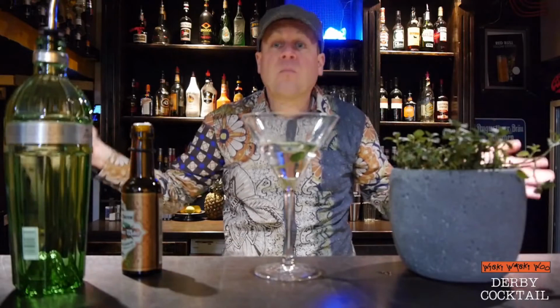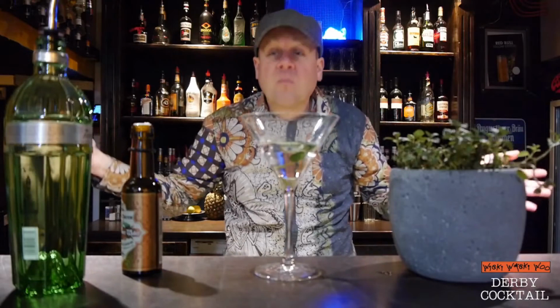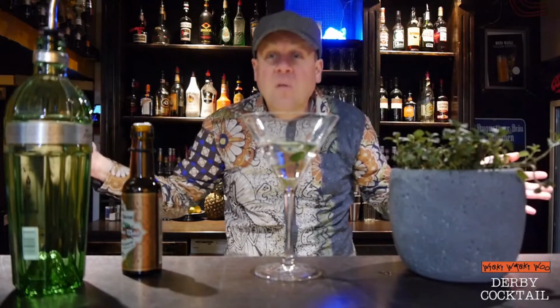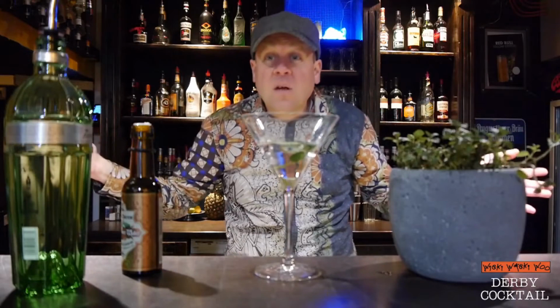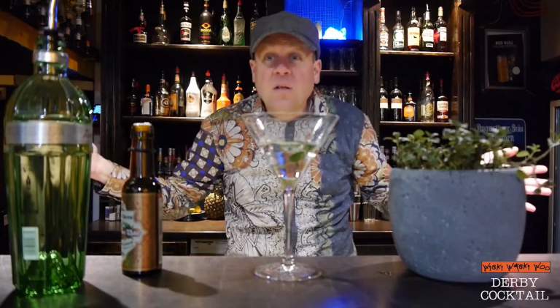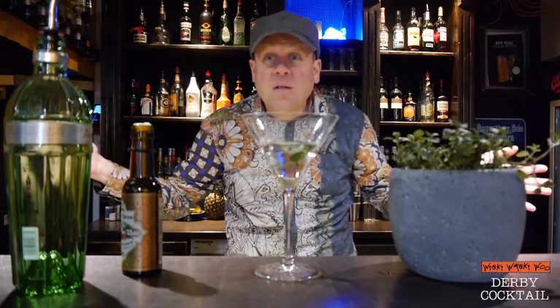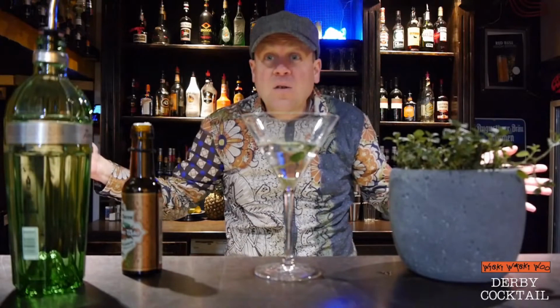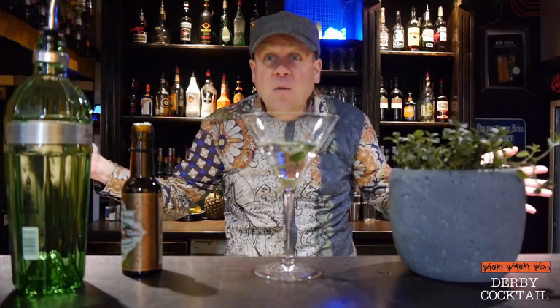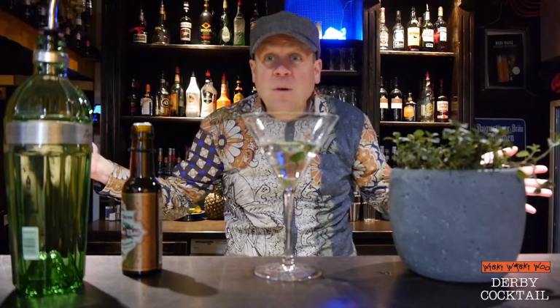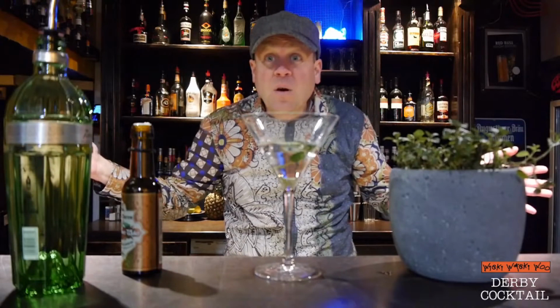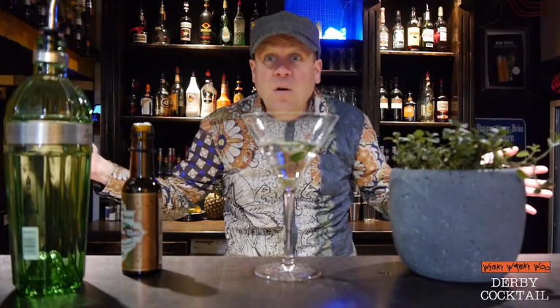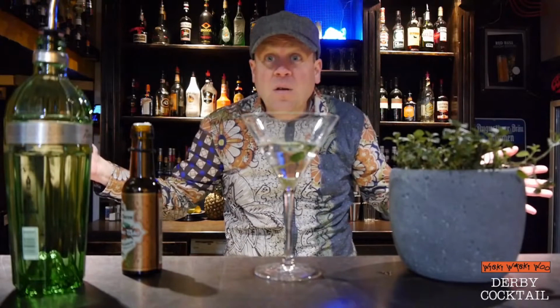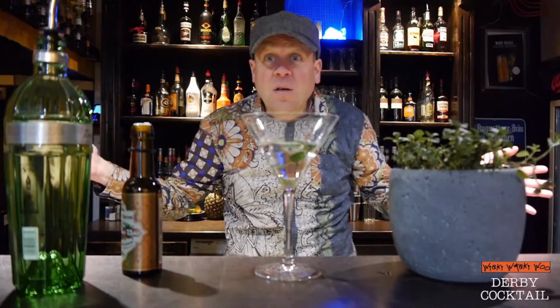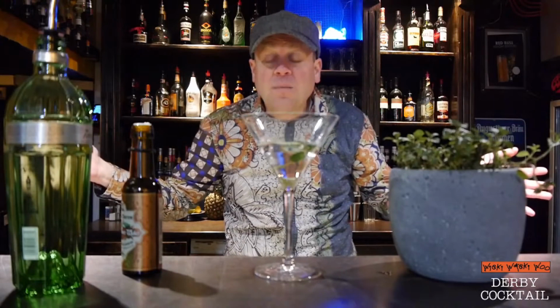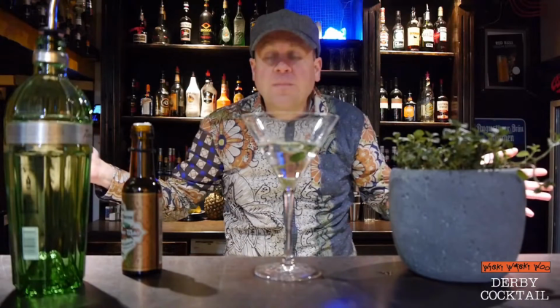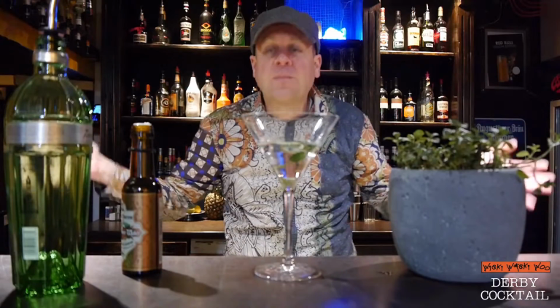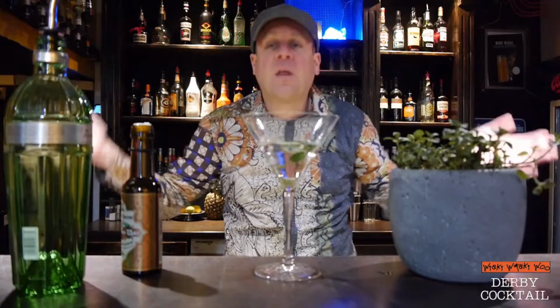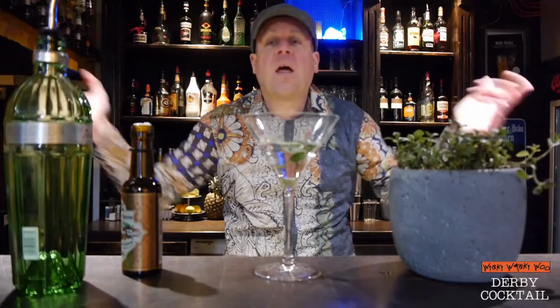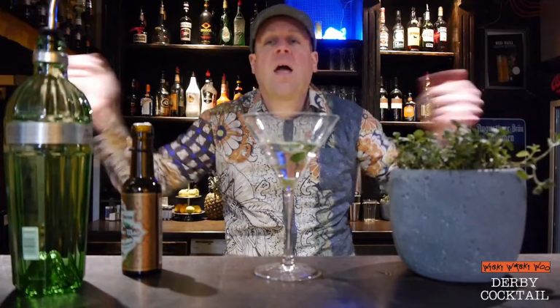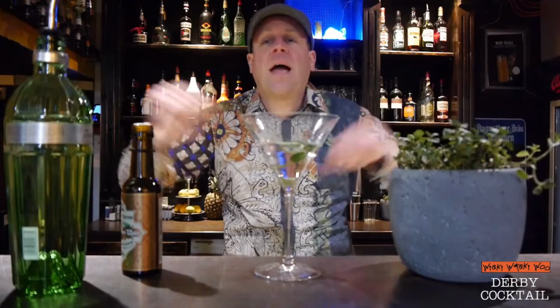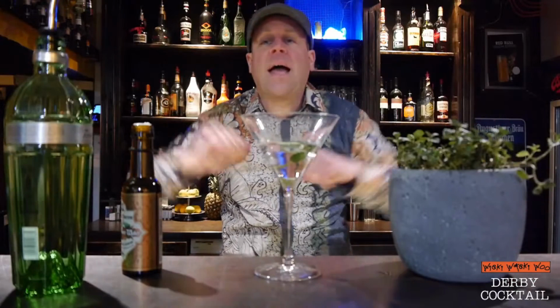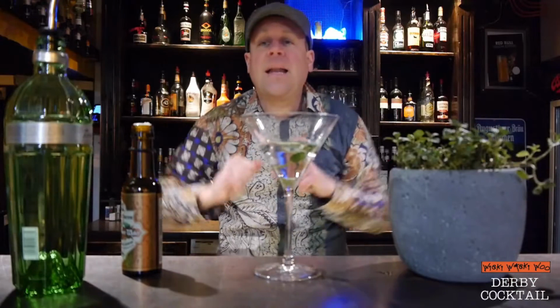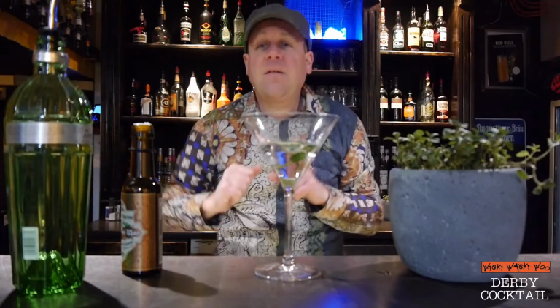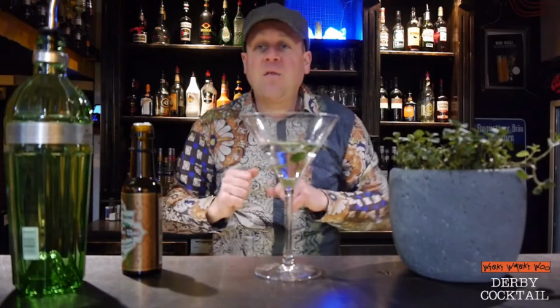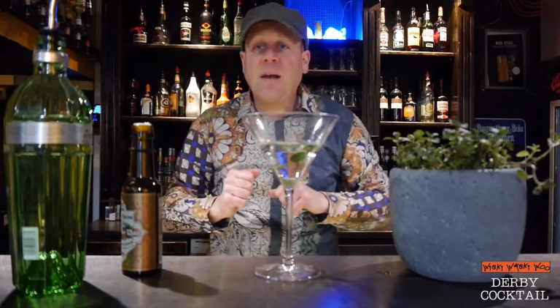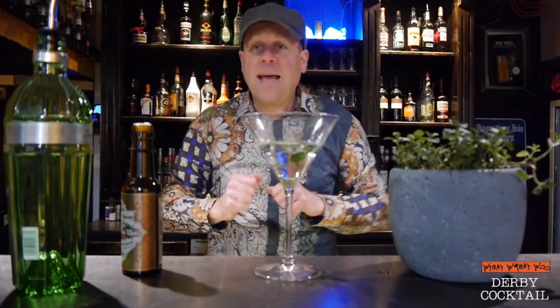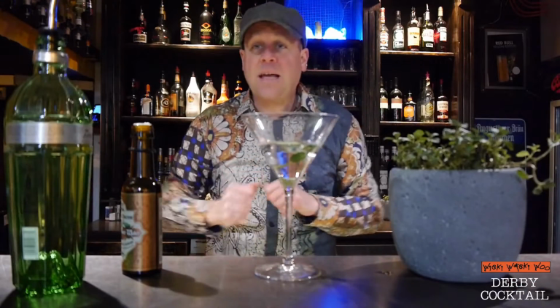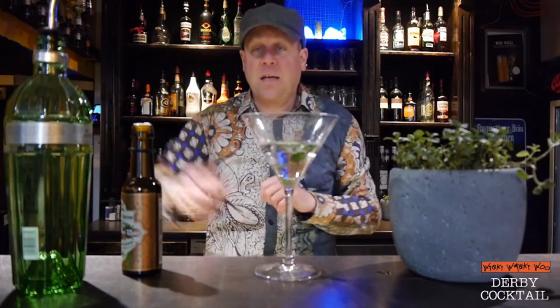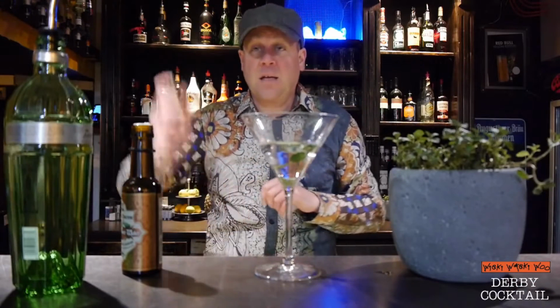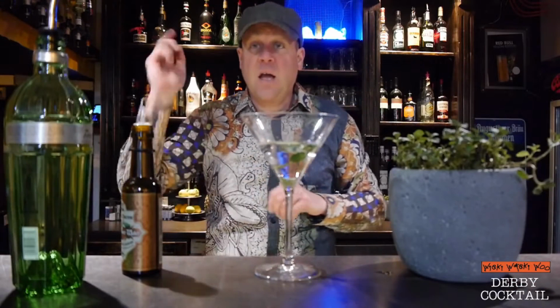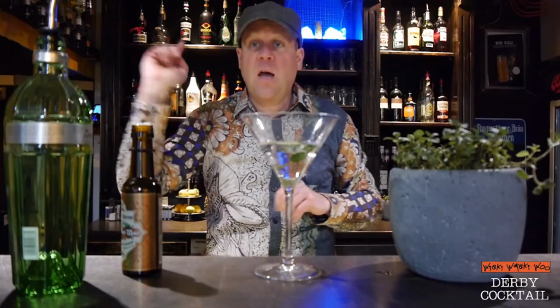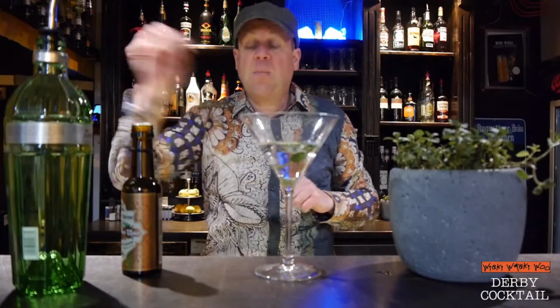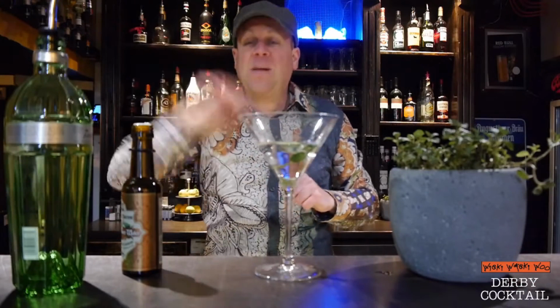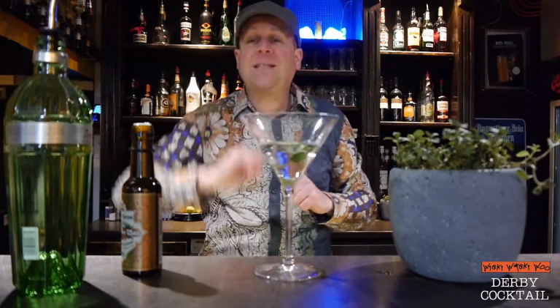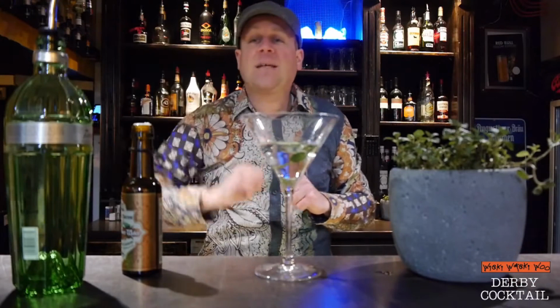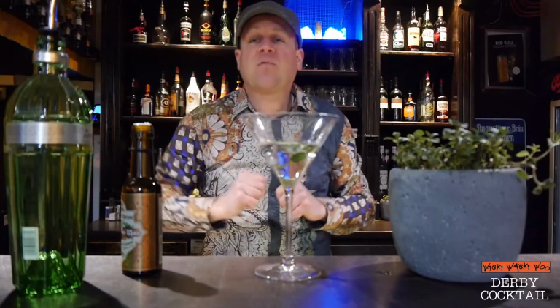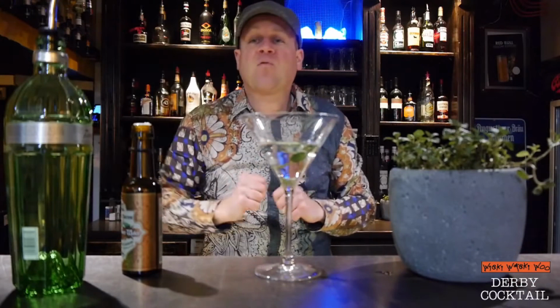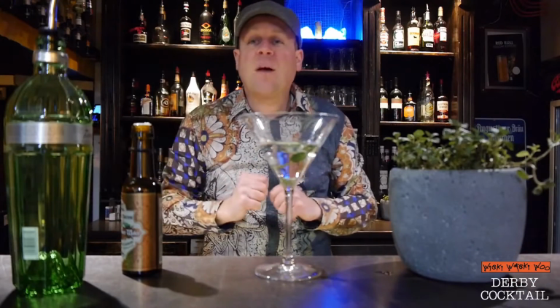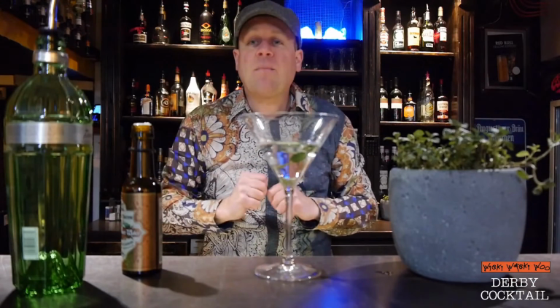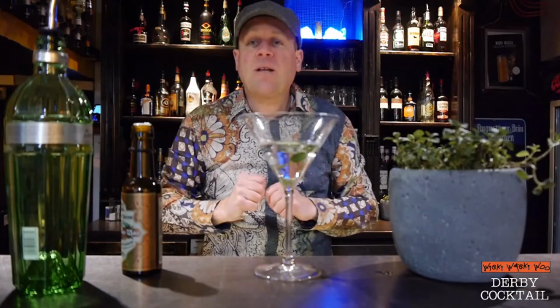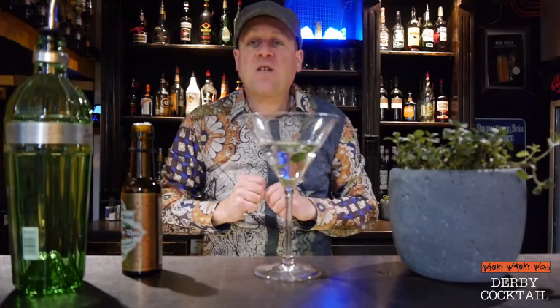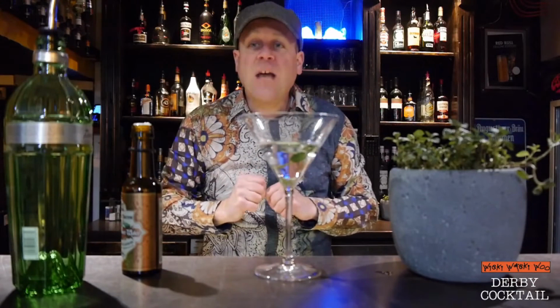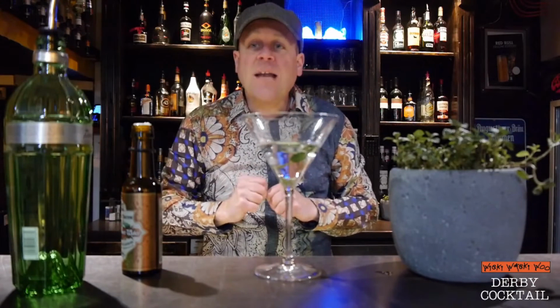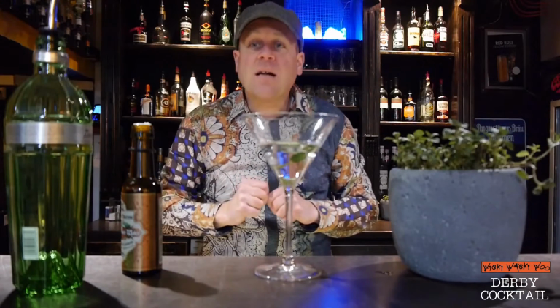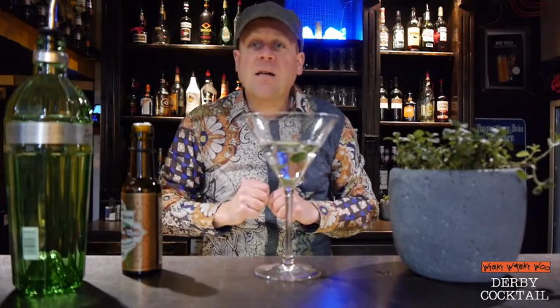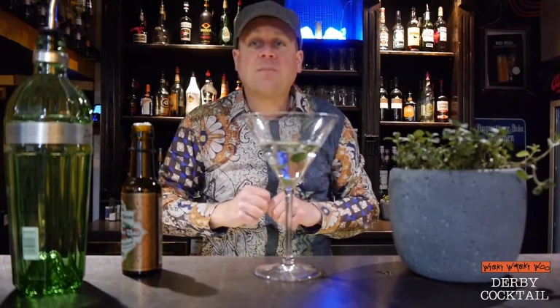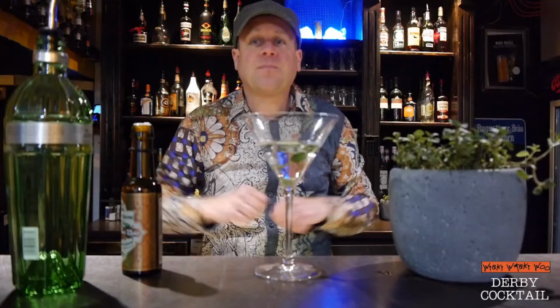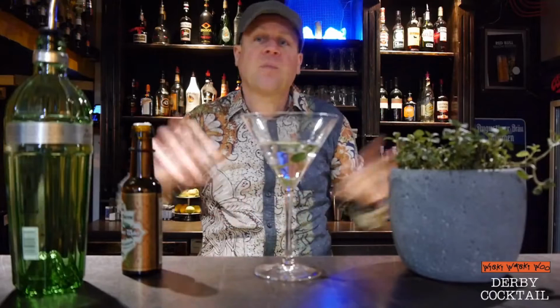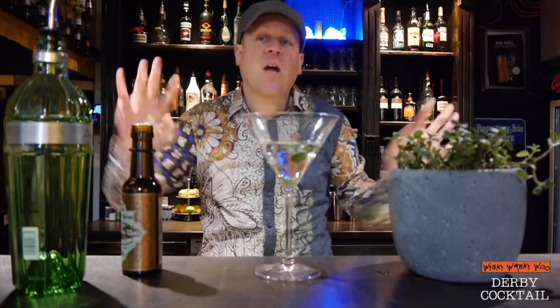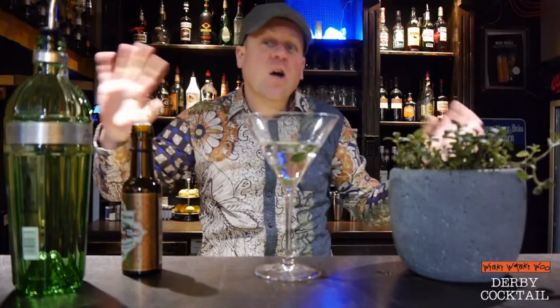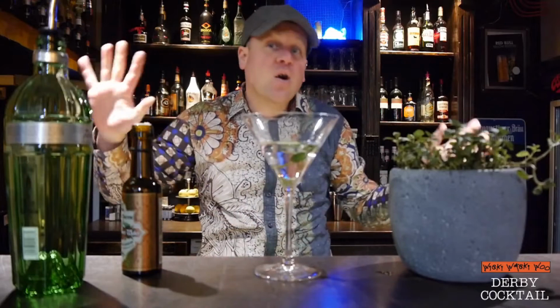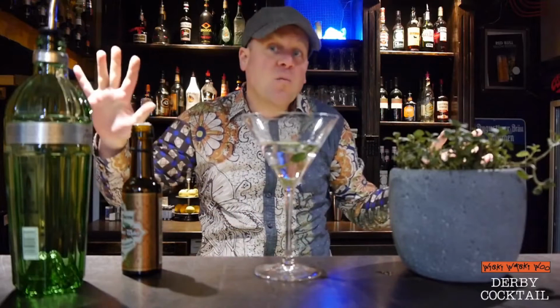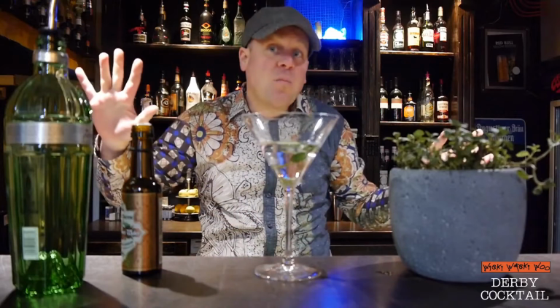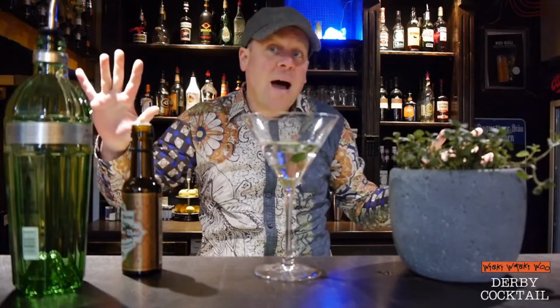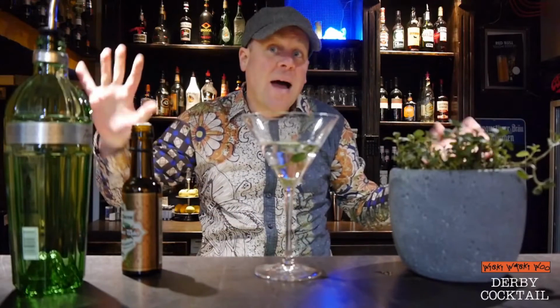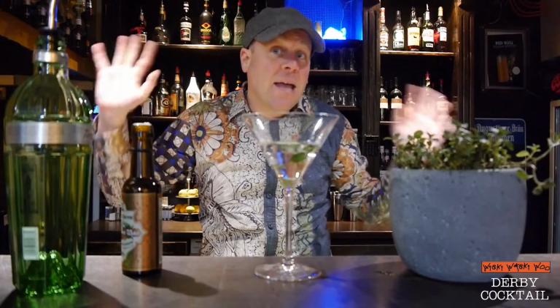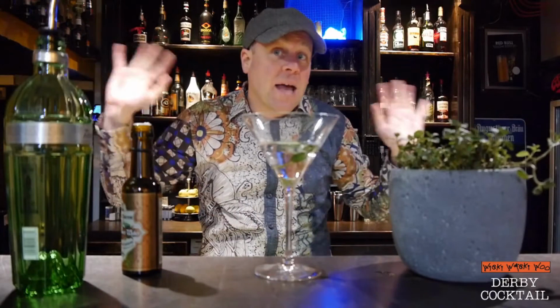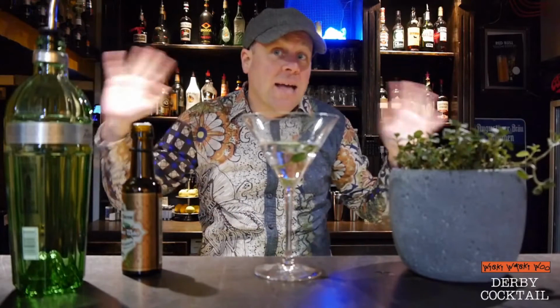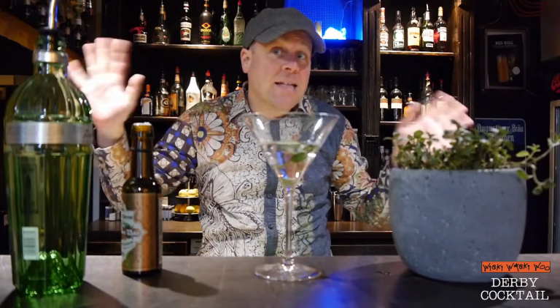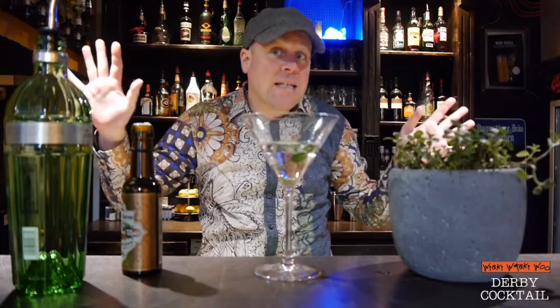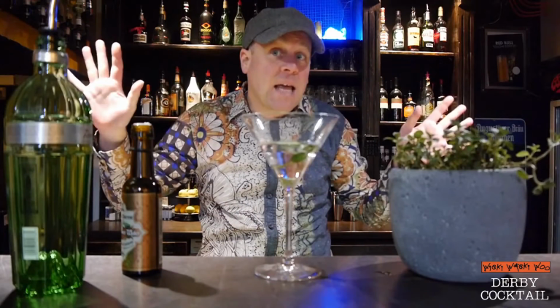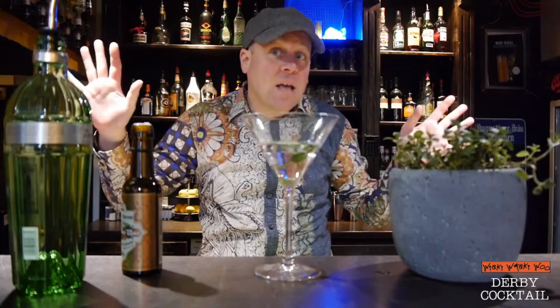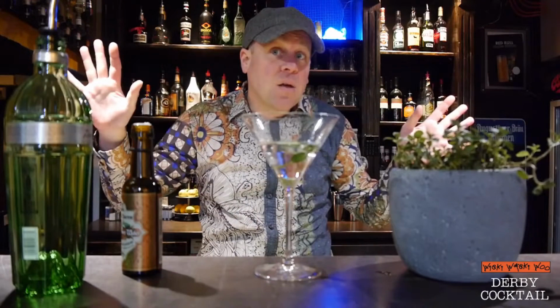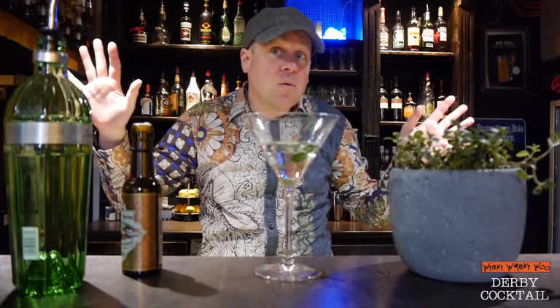It's a Derby cocktail. And if you like it, please subscribe to my channel. Goodbye and thank you.